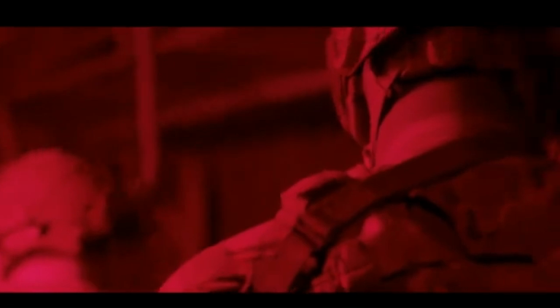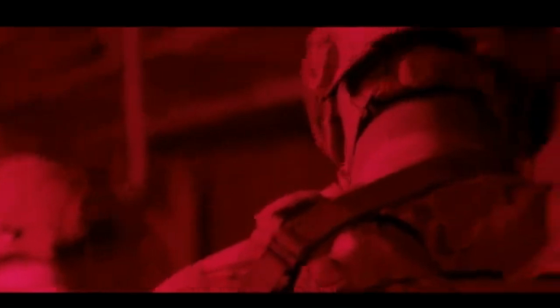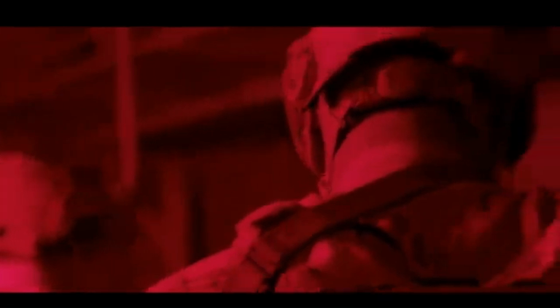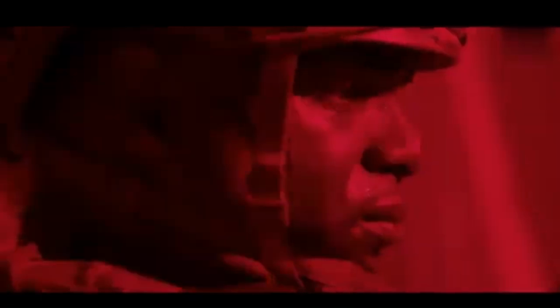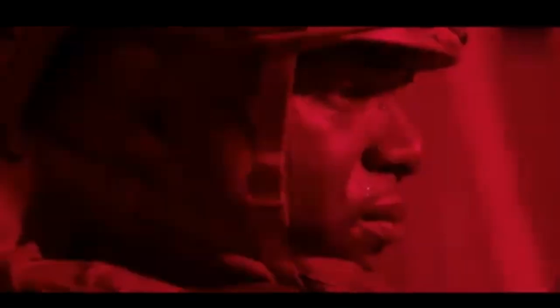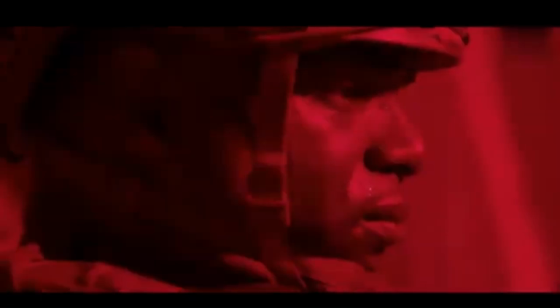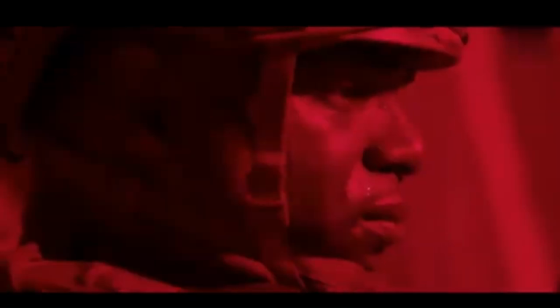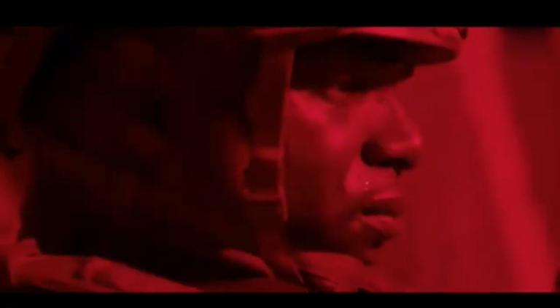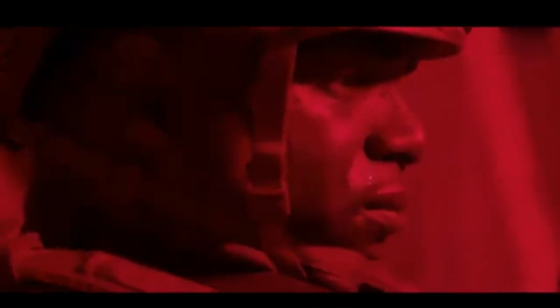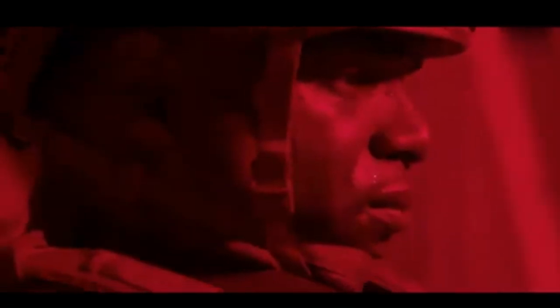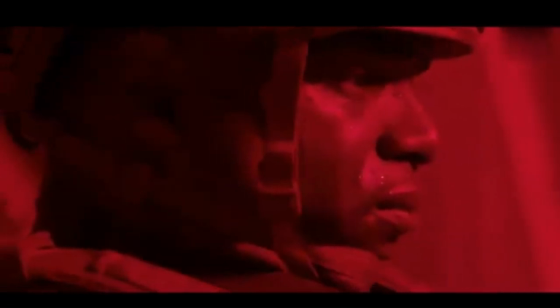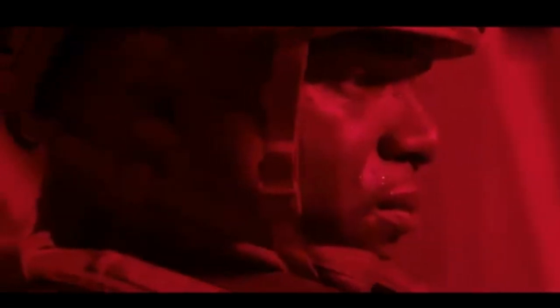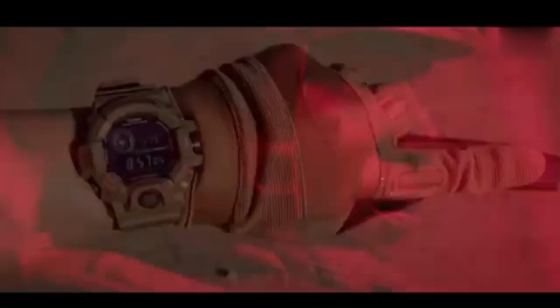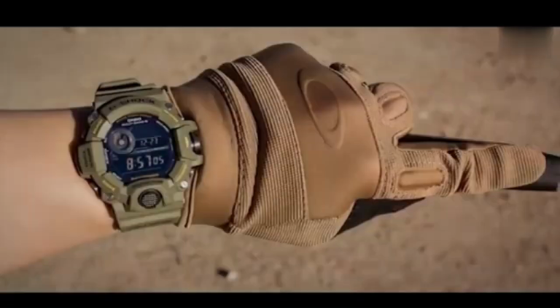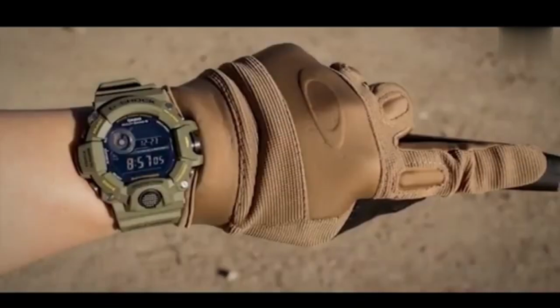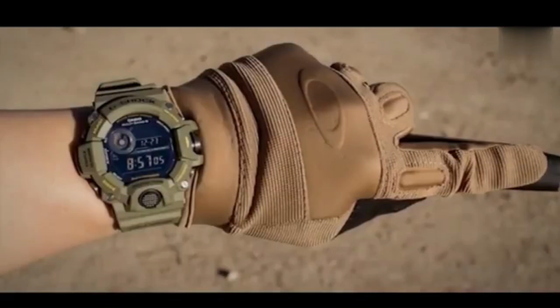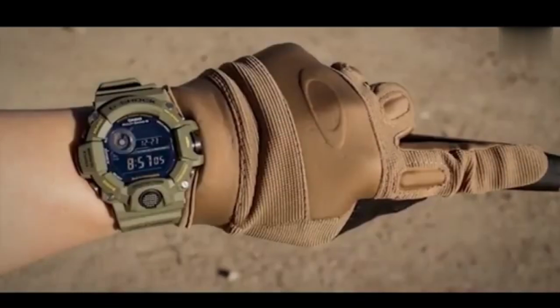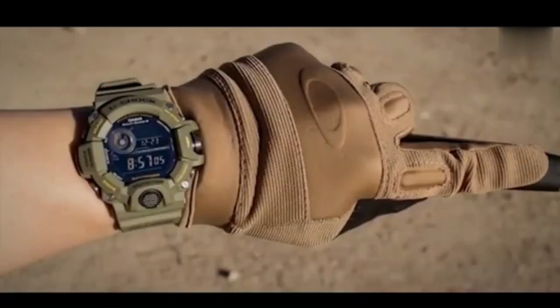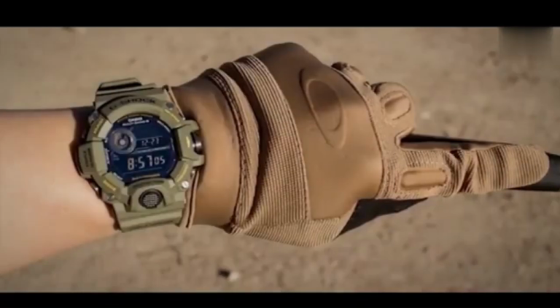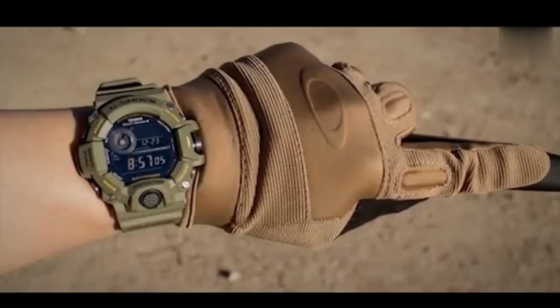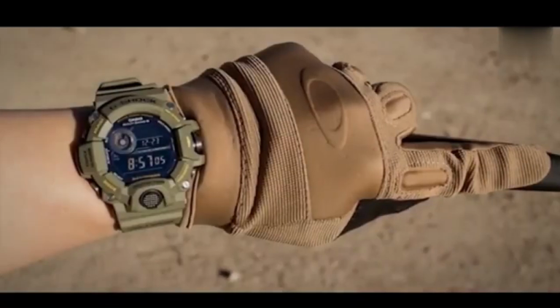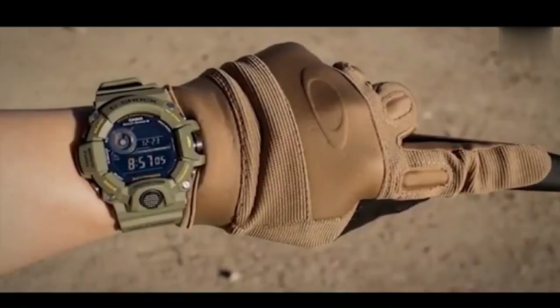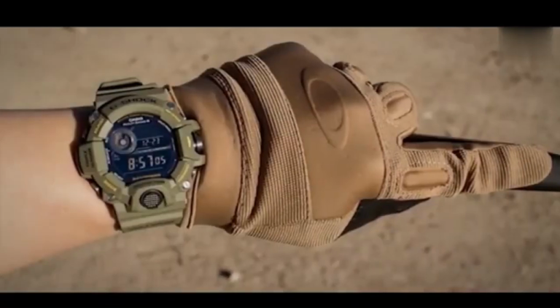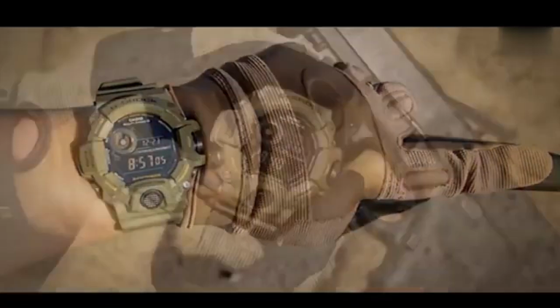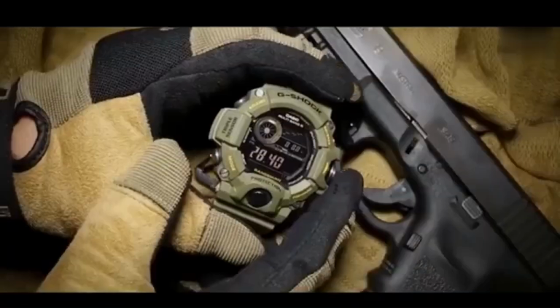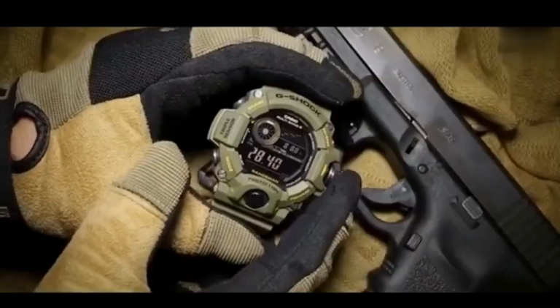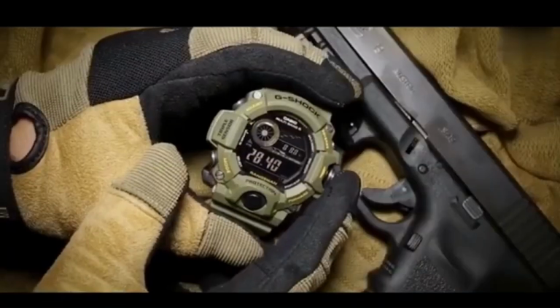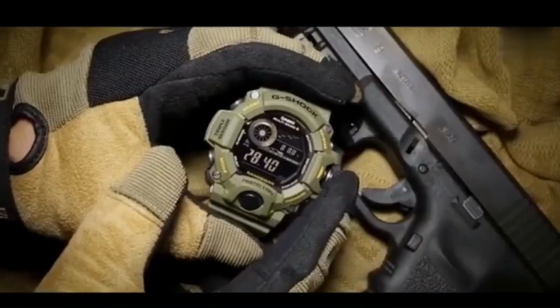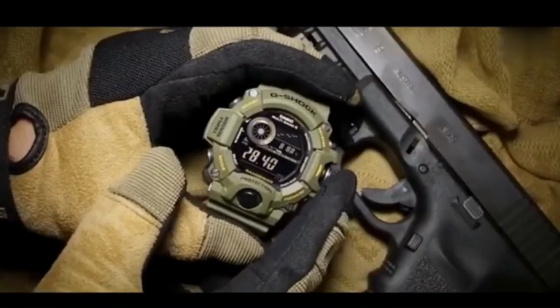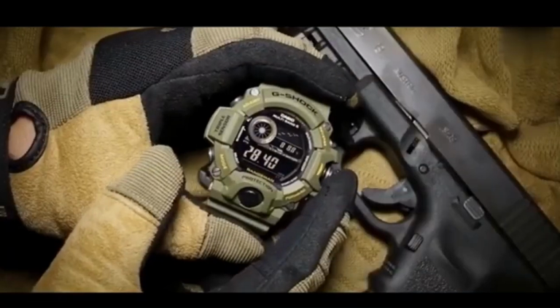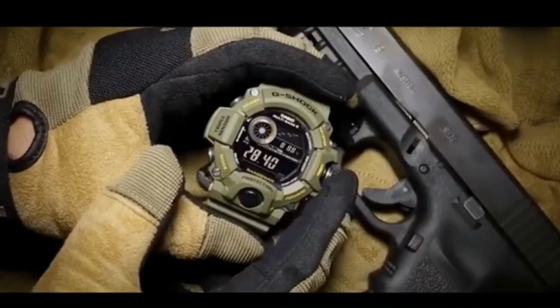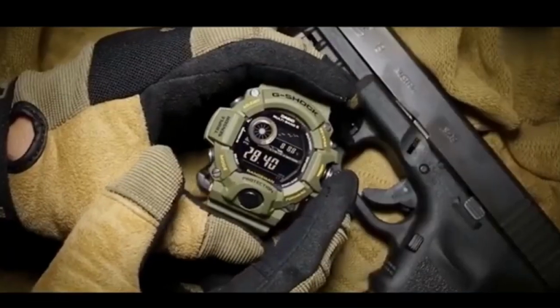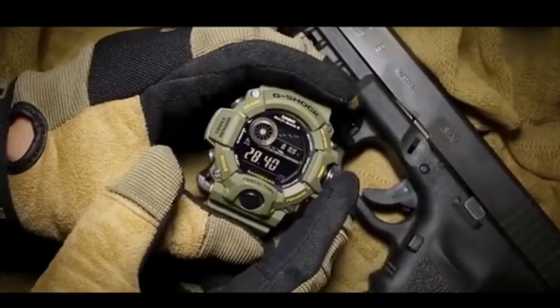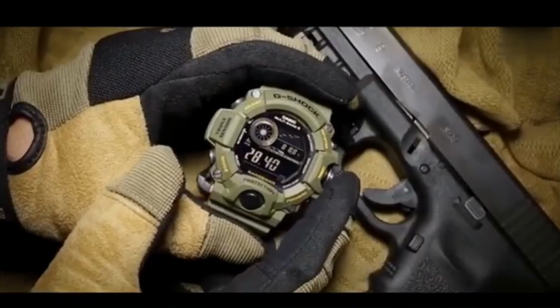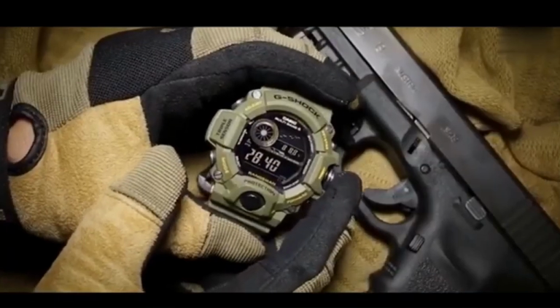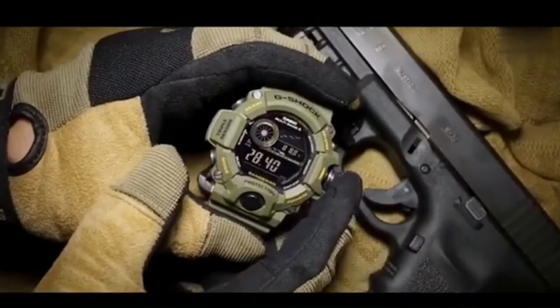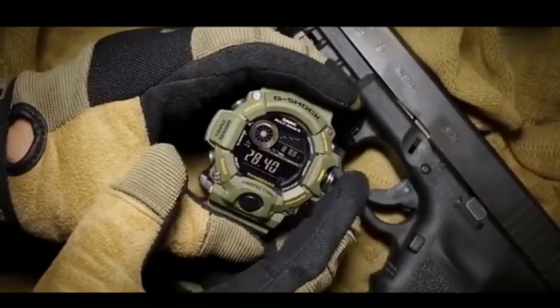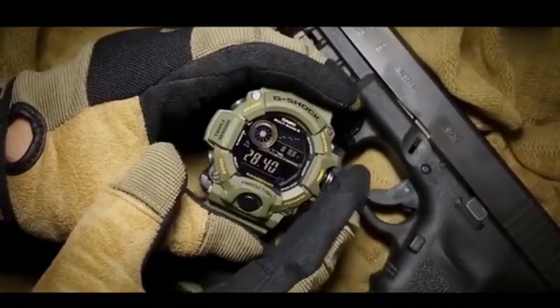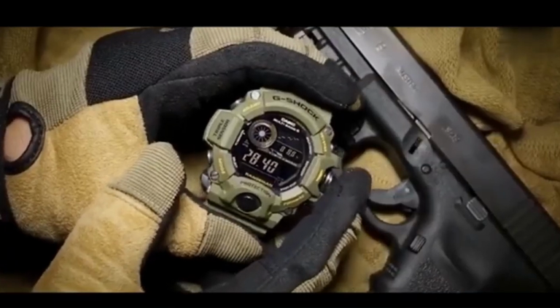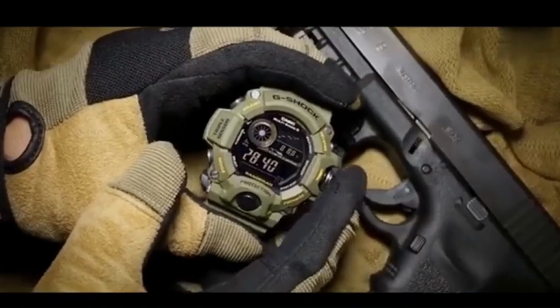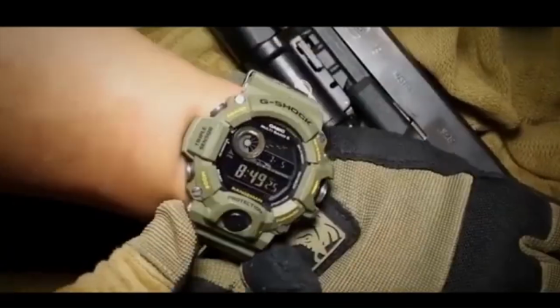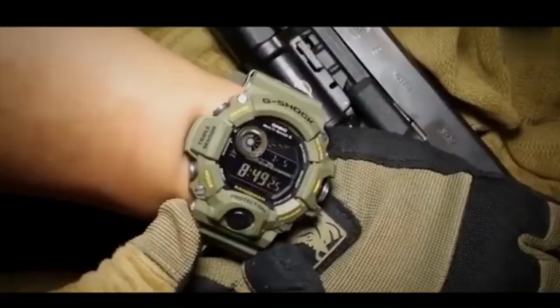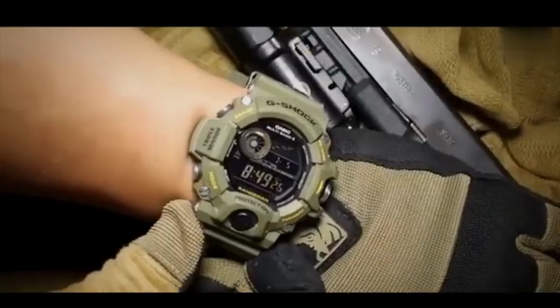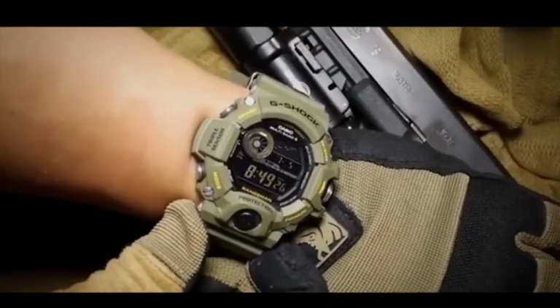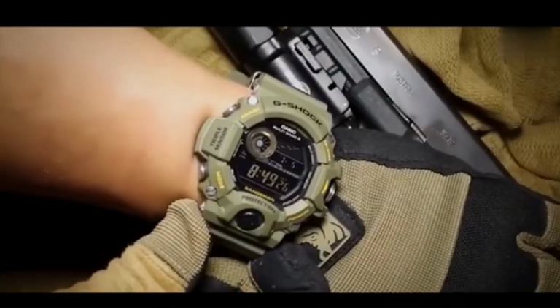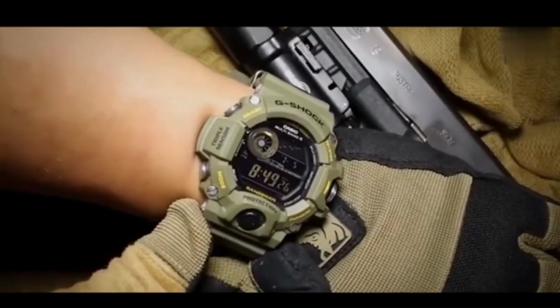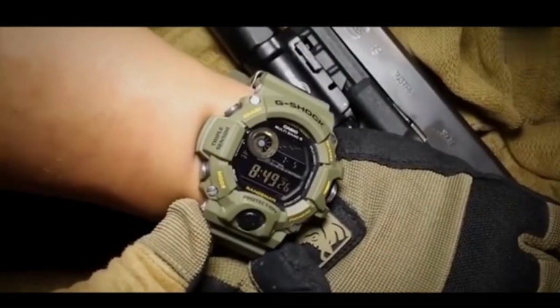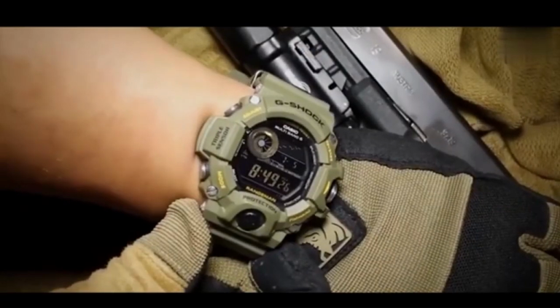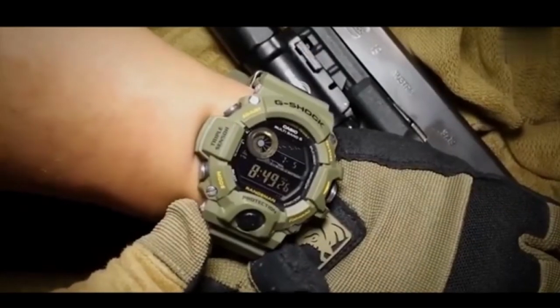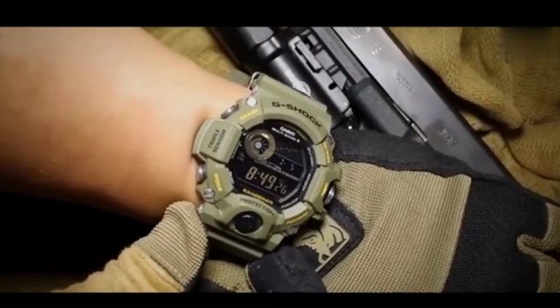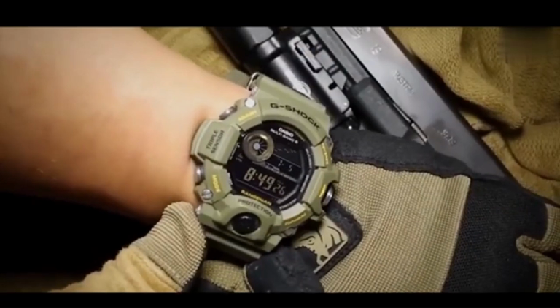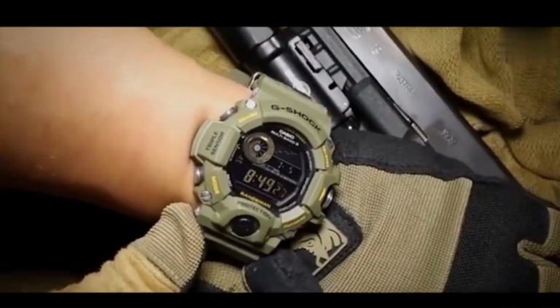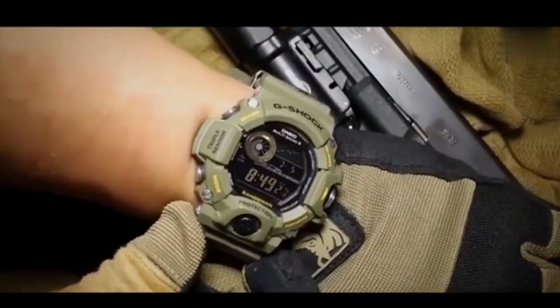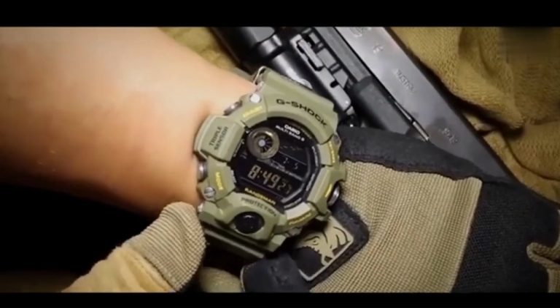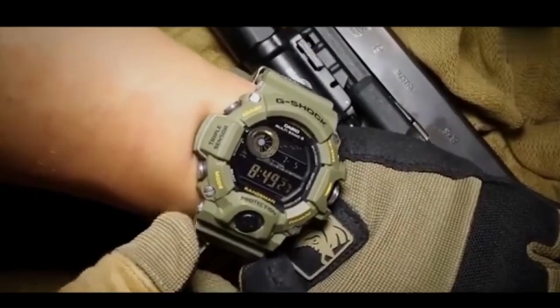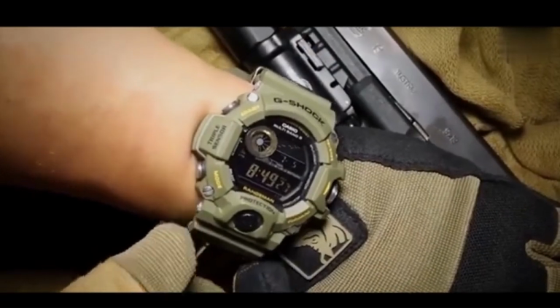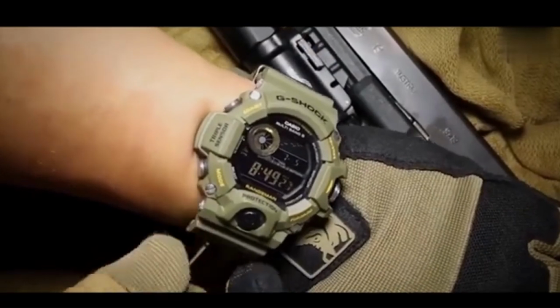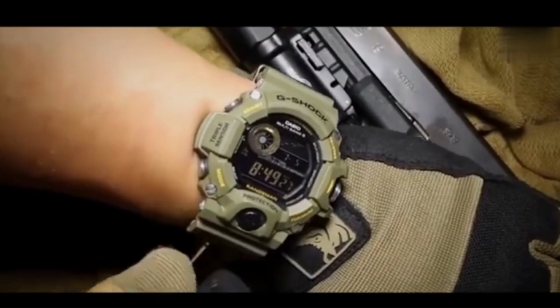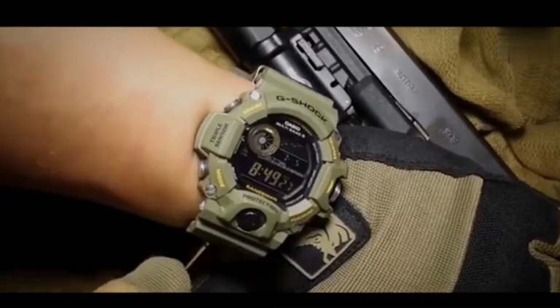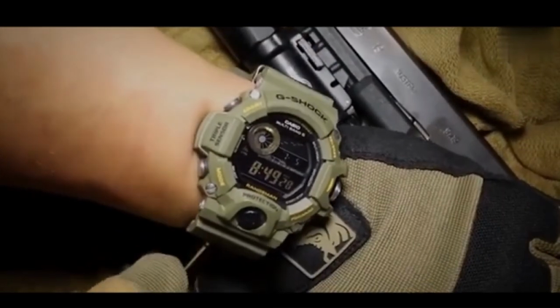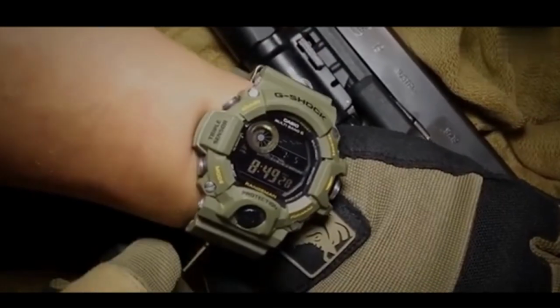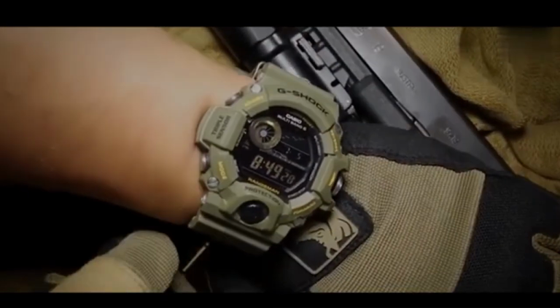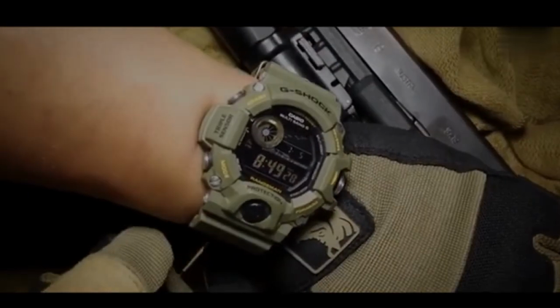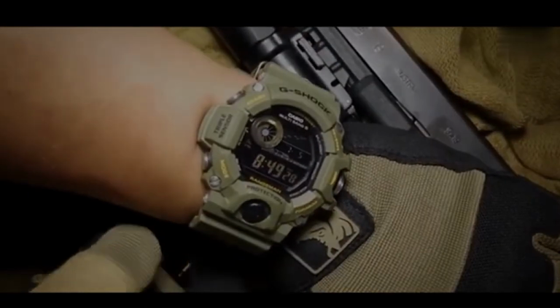That concludes this review of Navy Seal watches. Don't forget to like and subscribe — links to the watches are in the description.